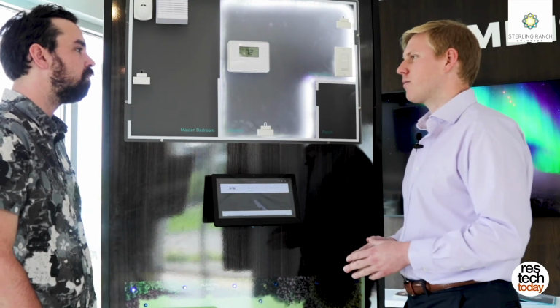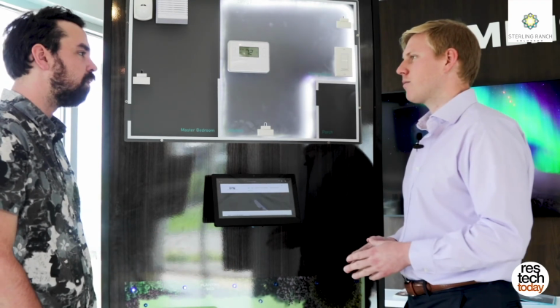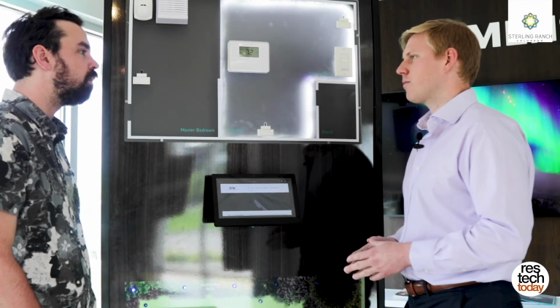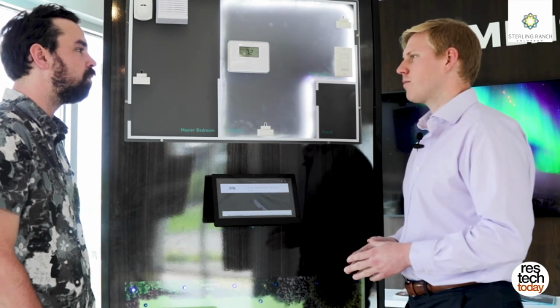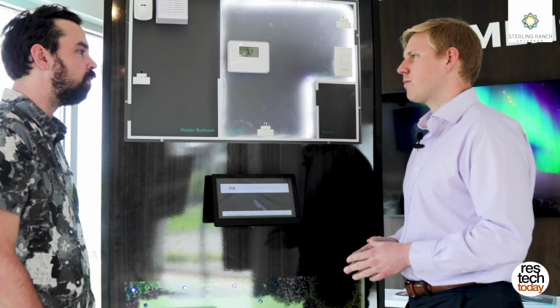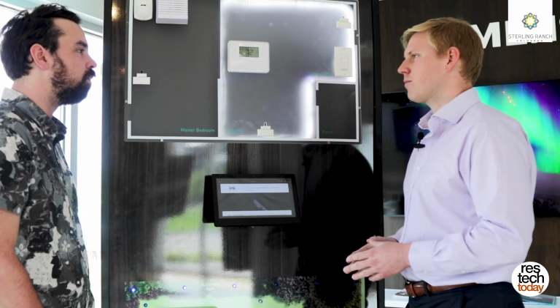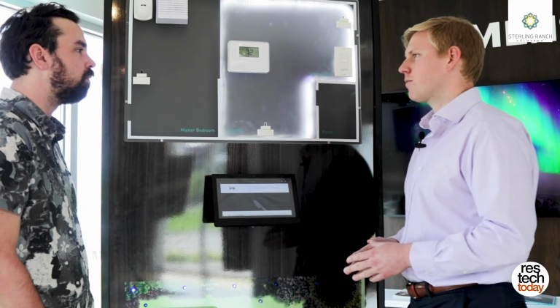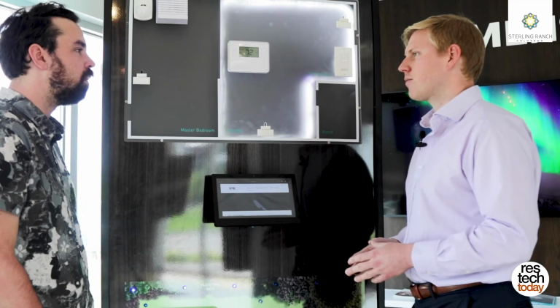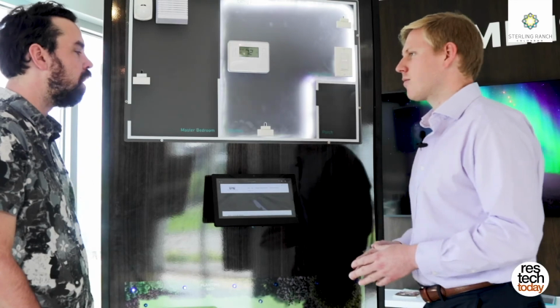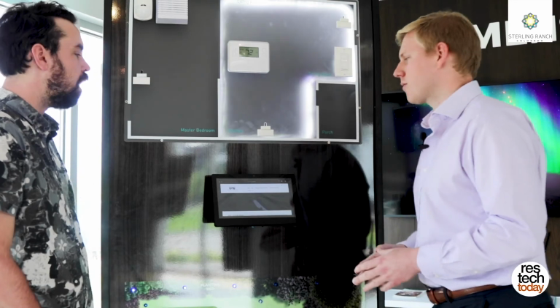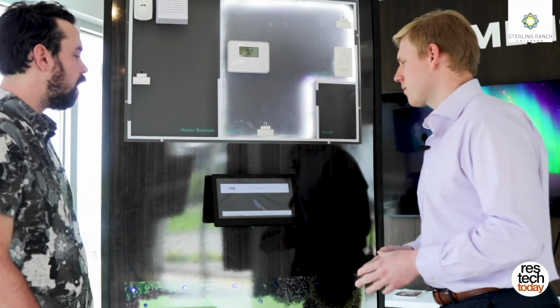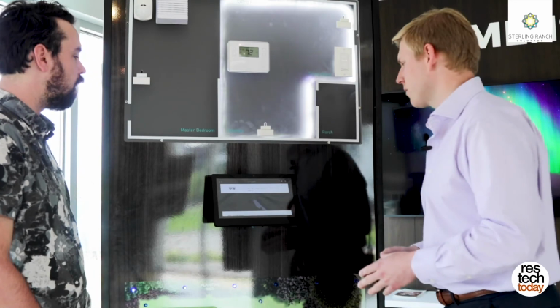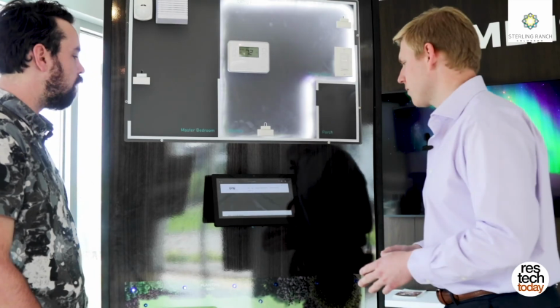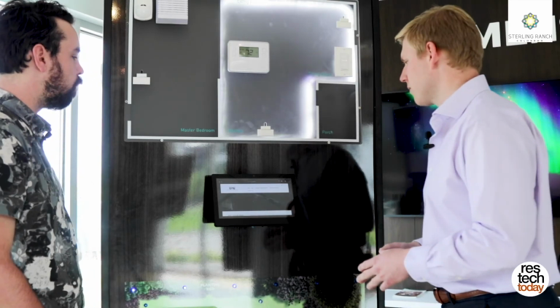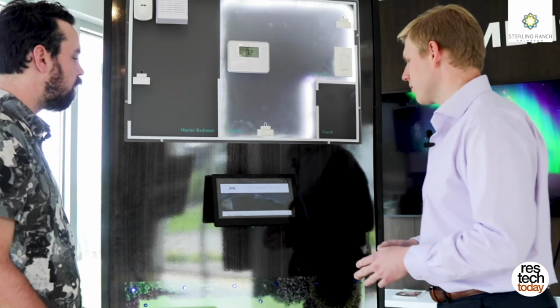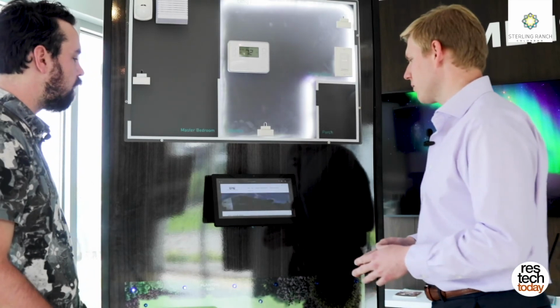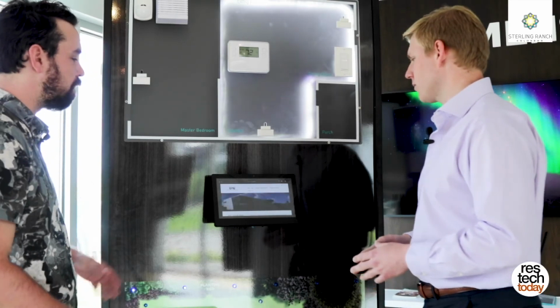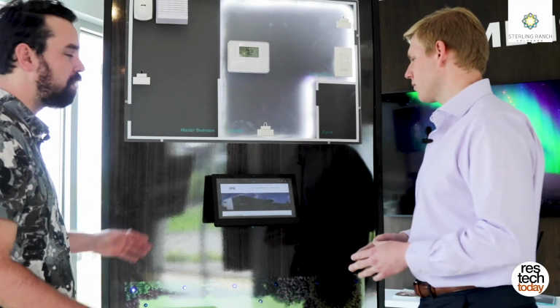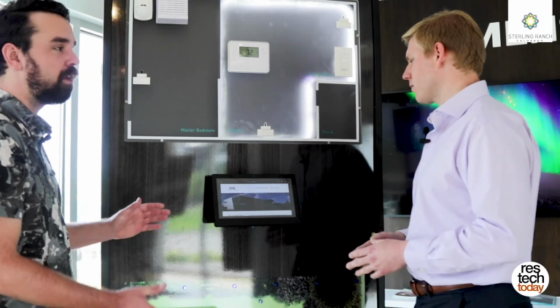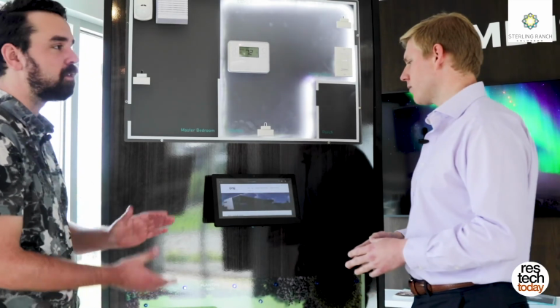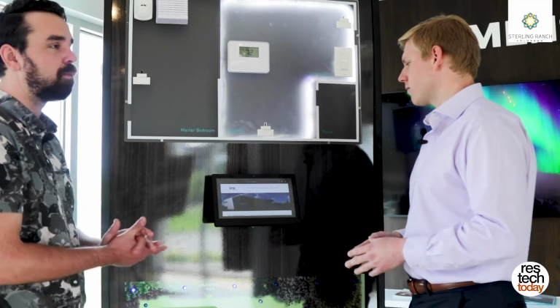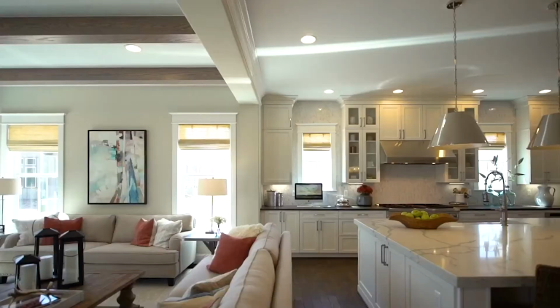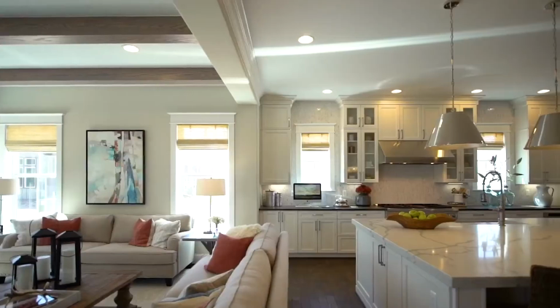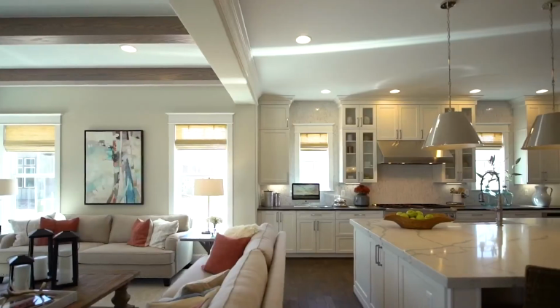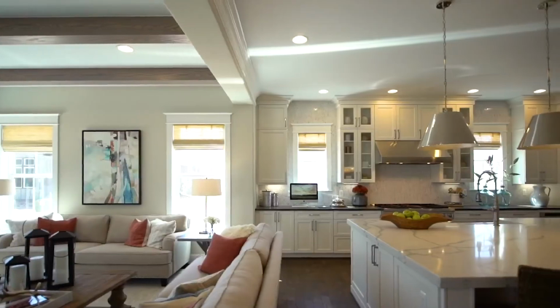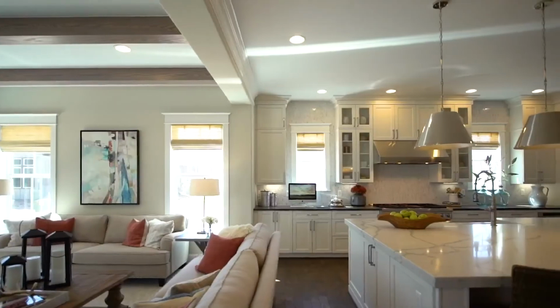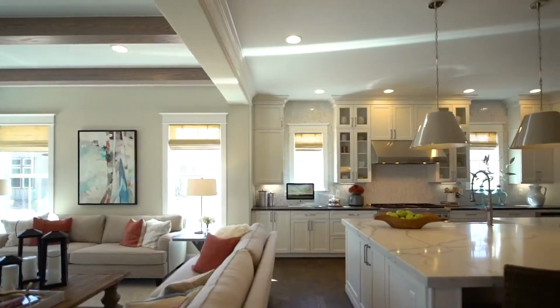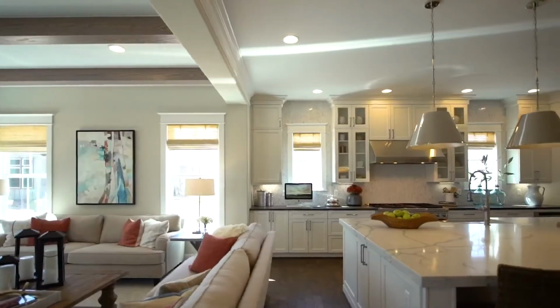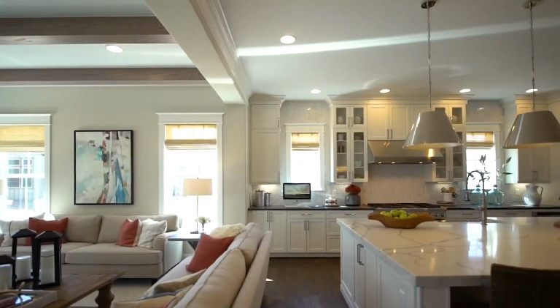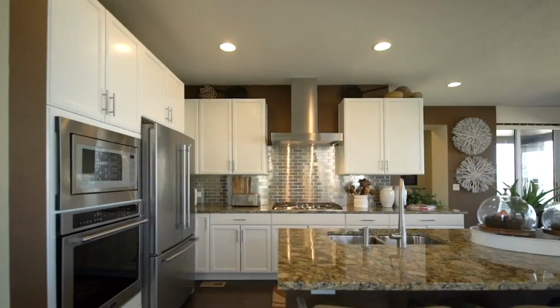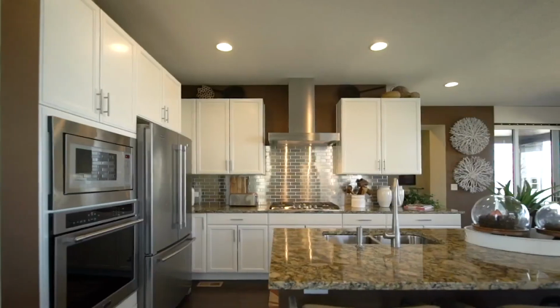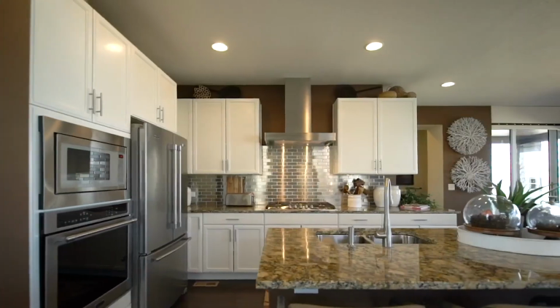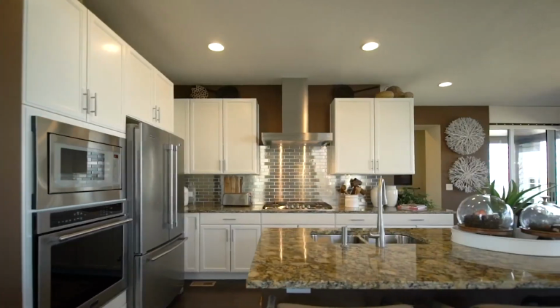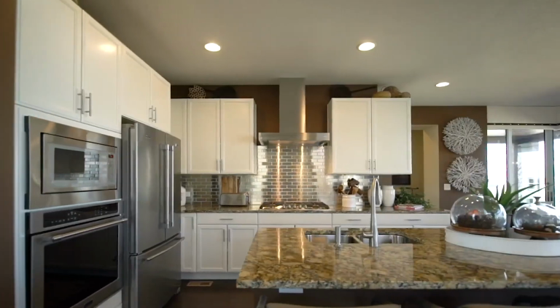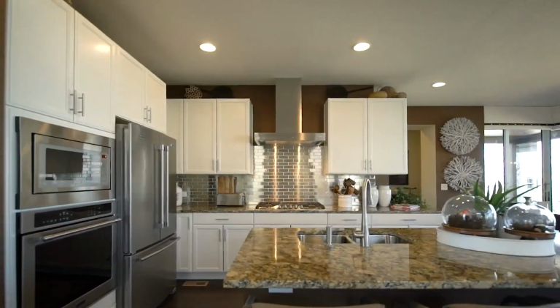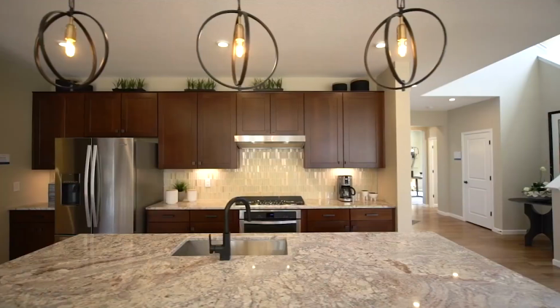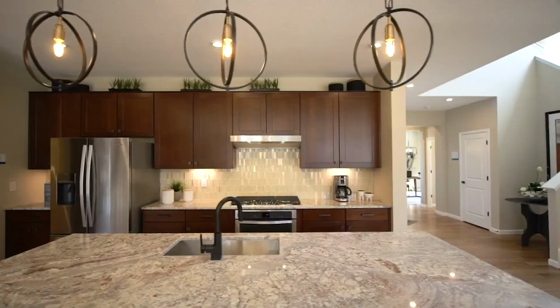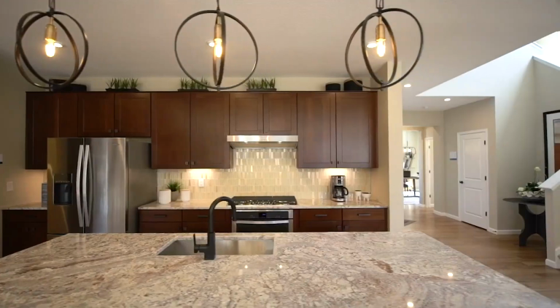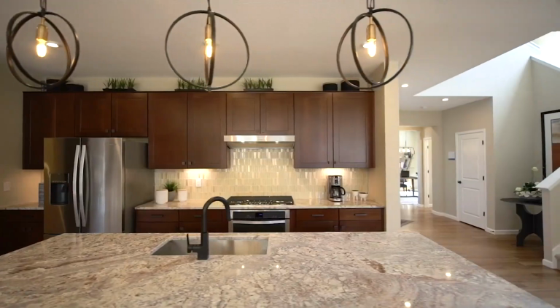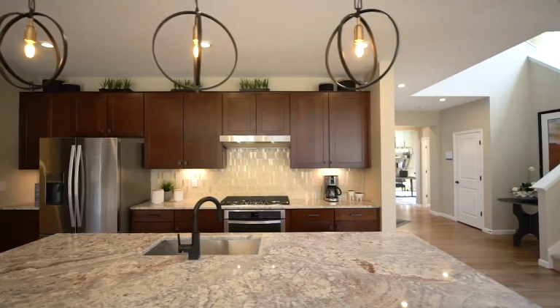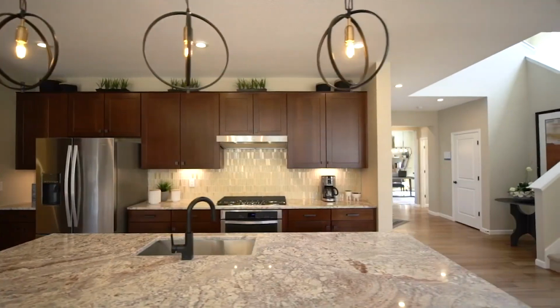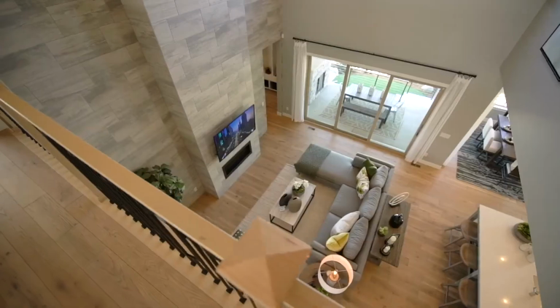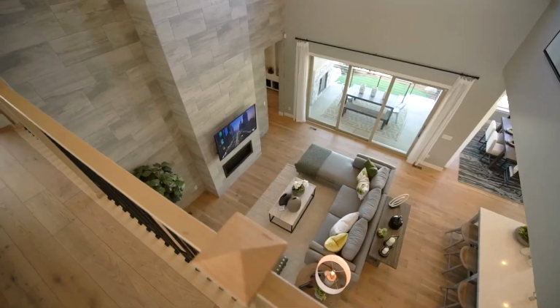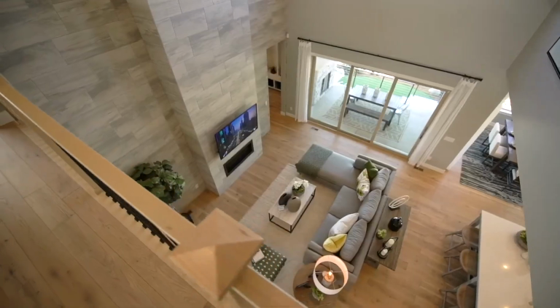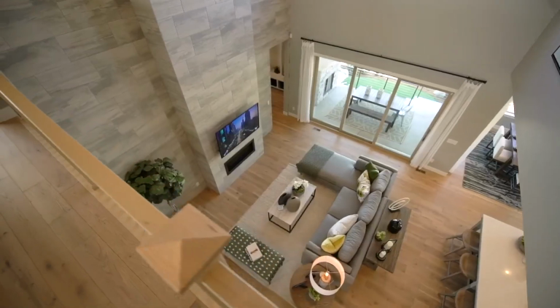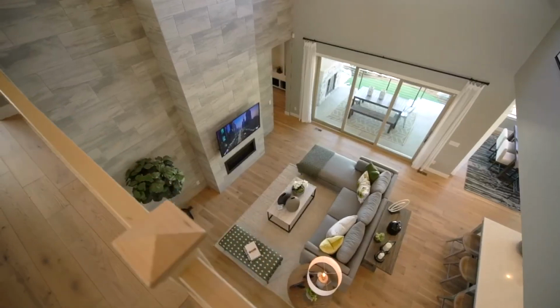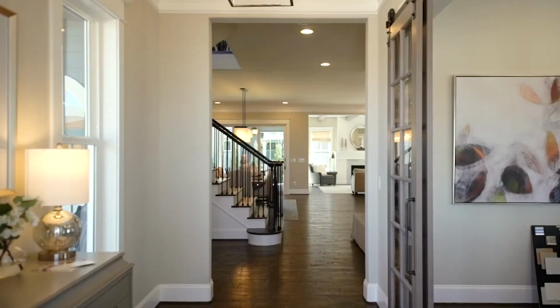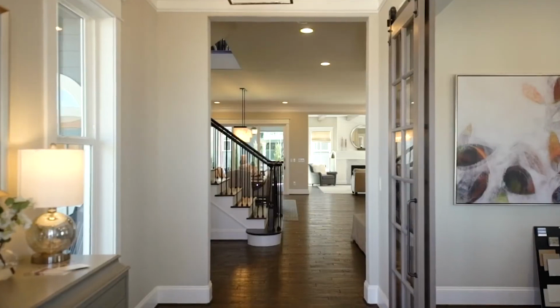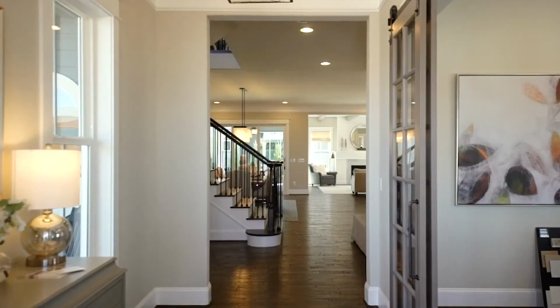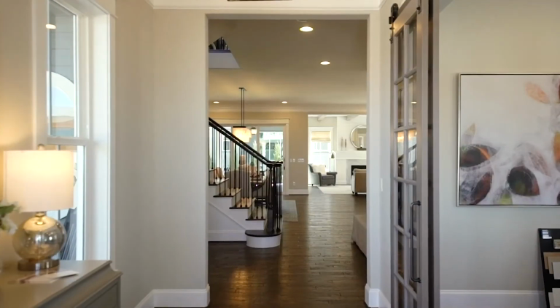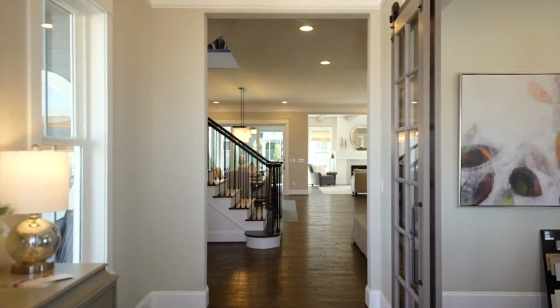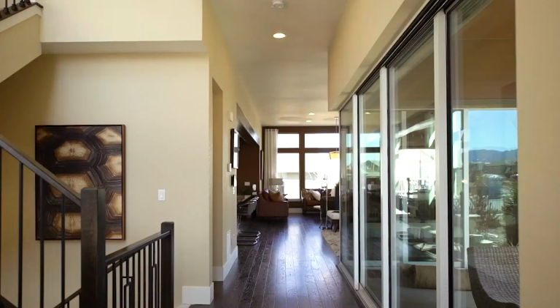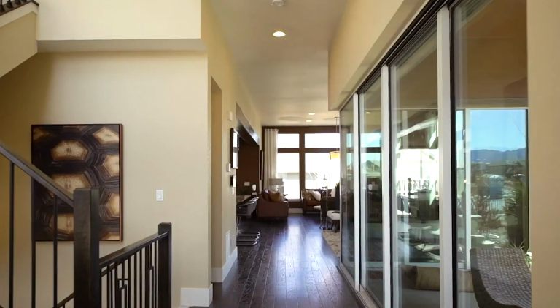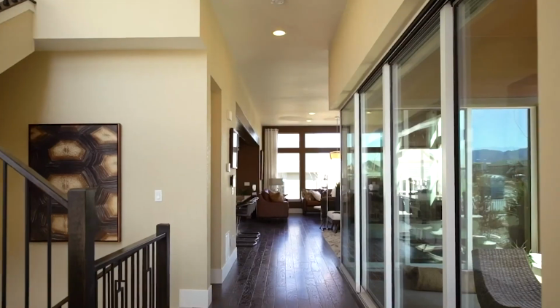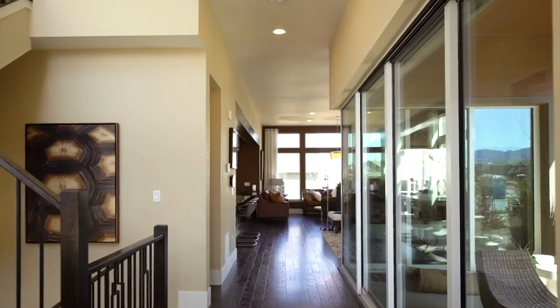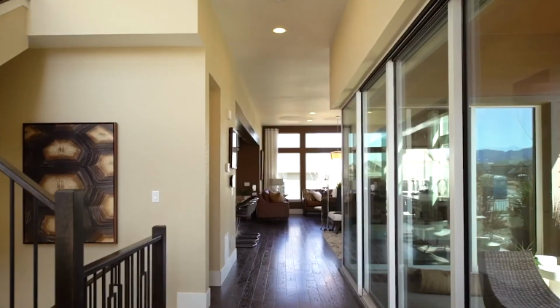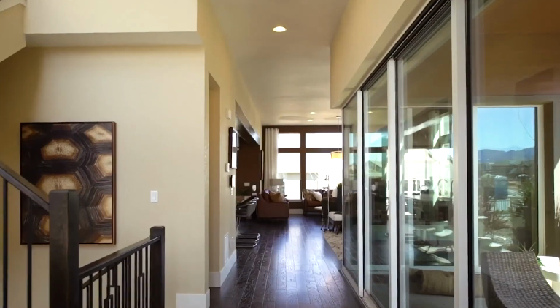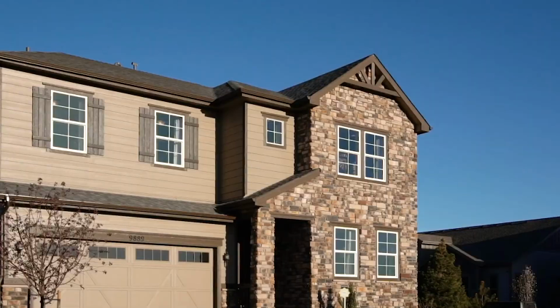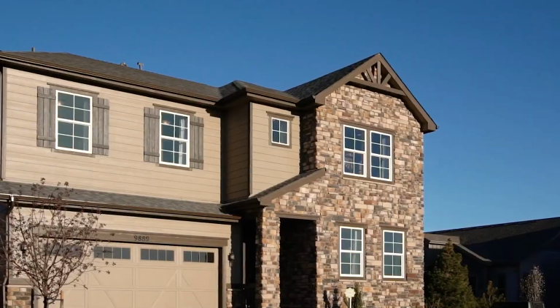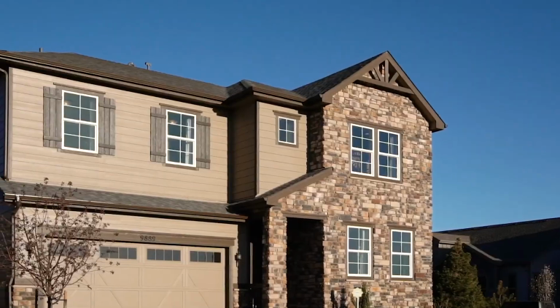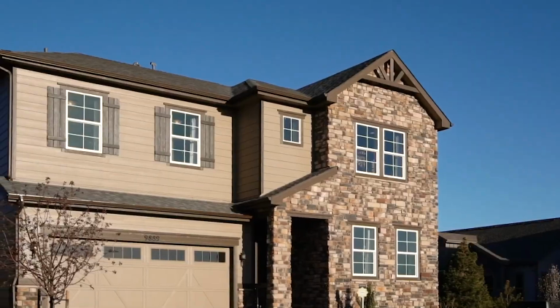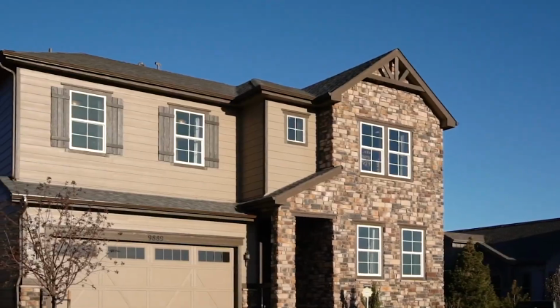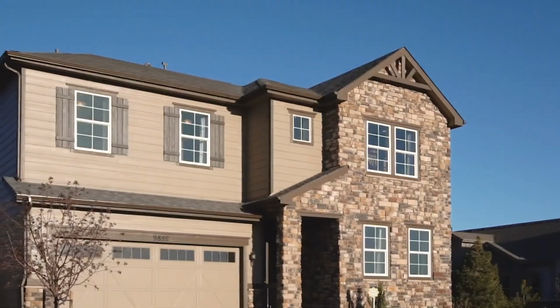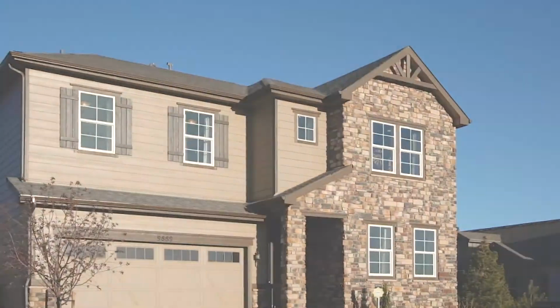Very cool. Well, I think it's about time we check out one of these homes. Let's do it.